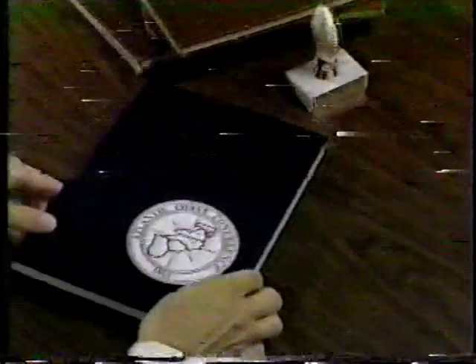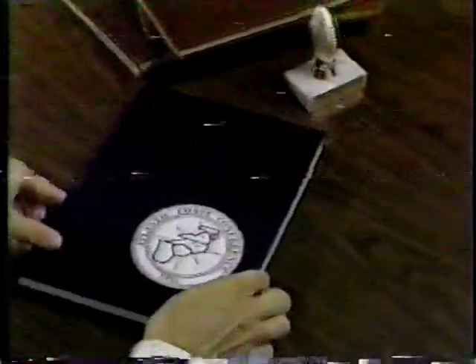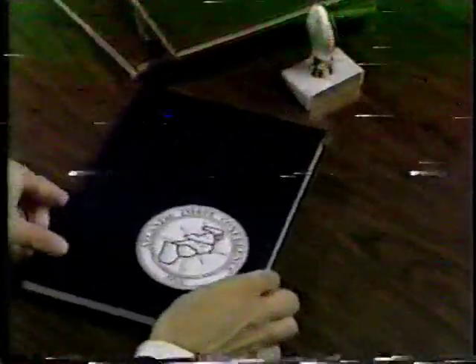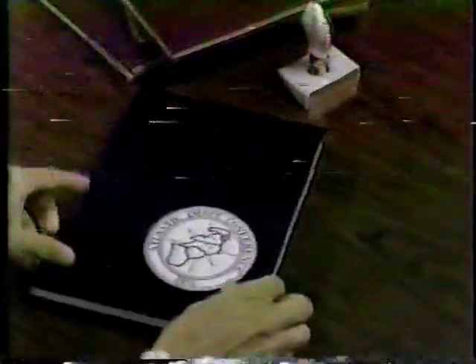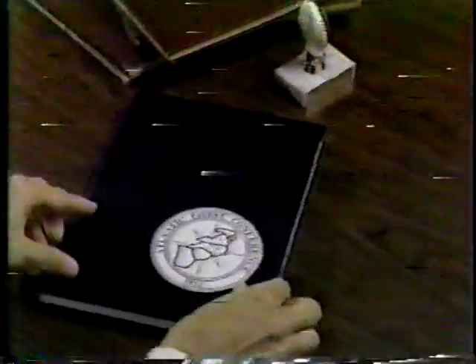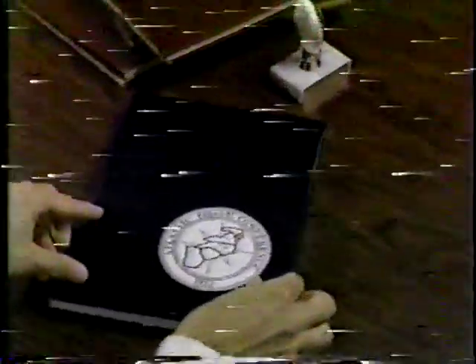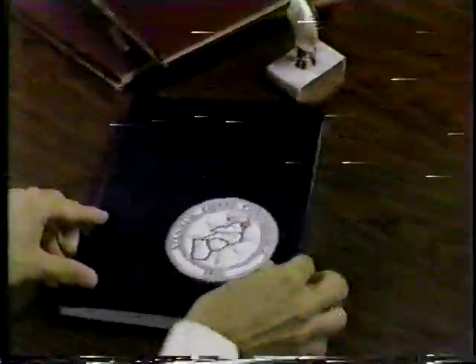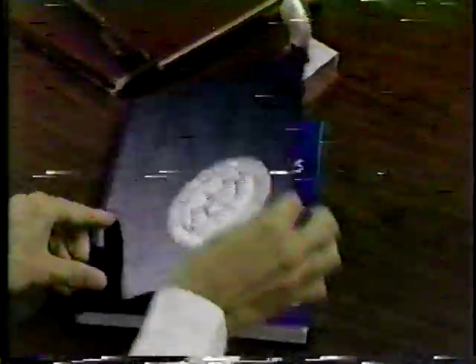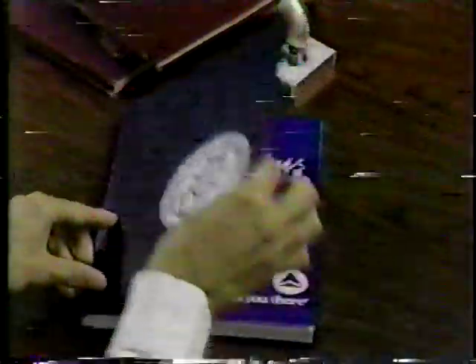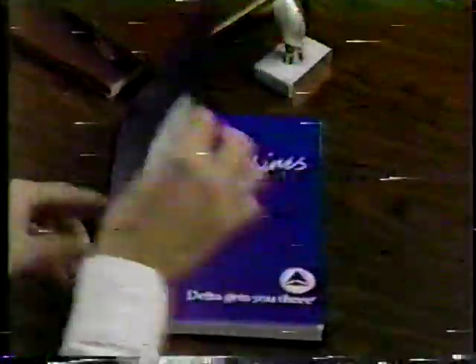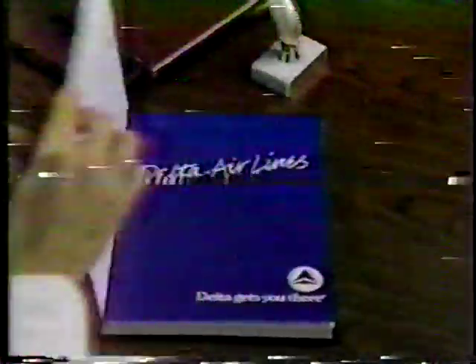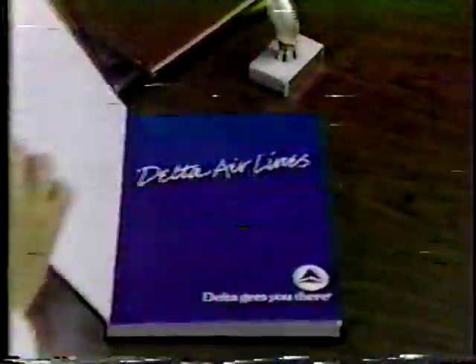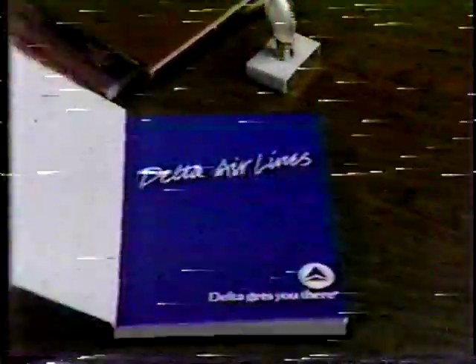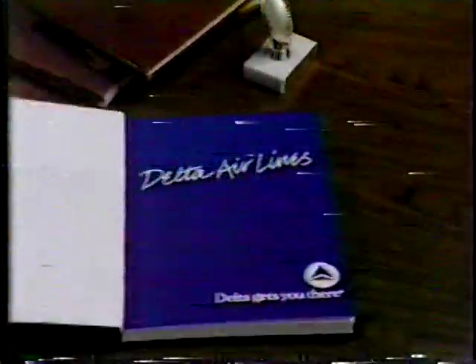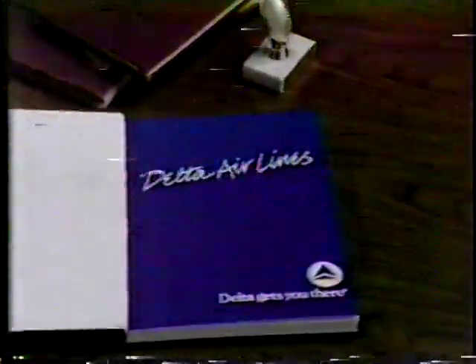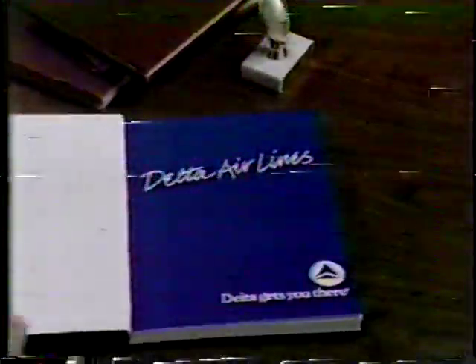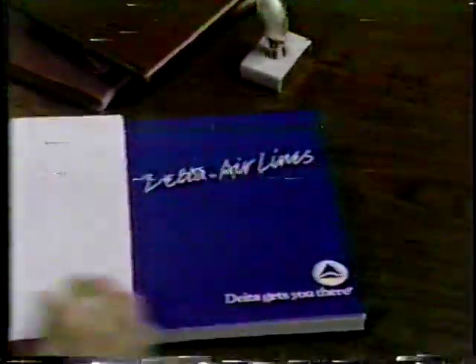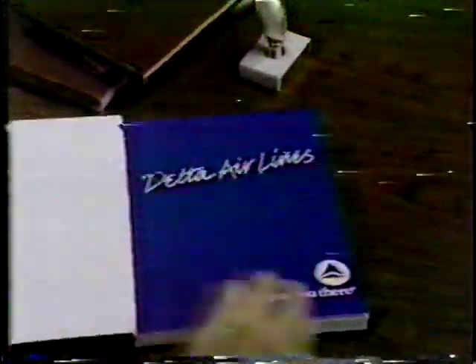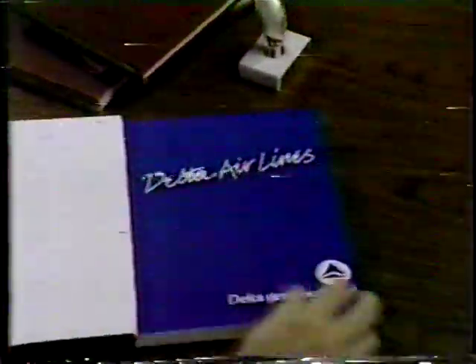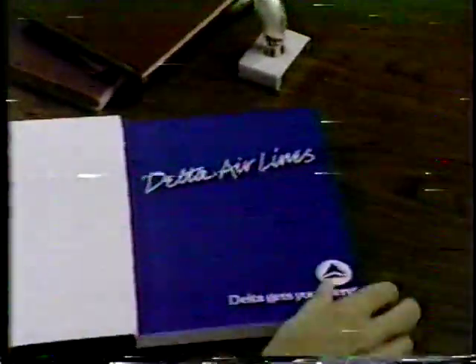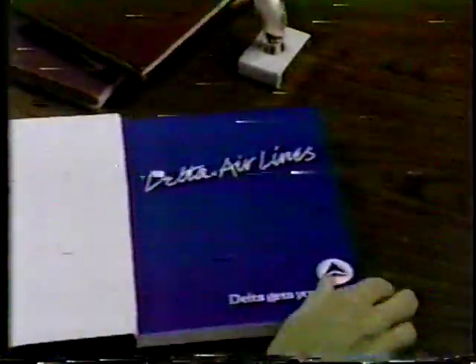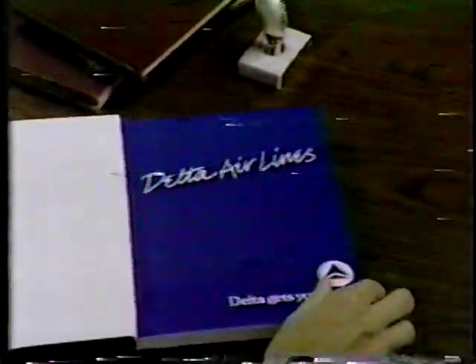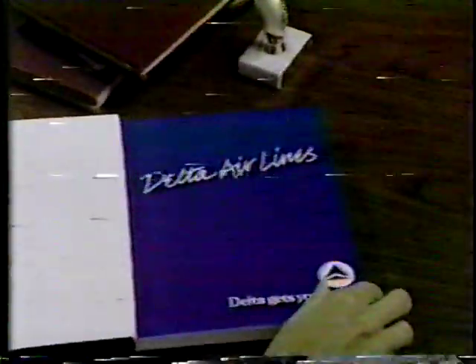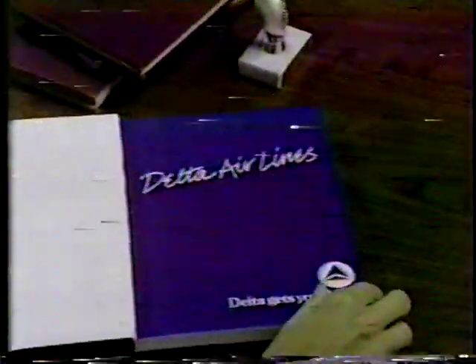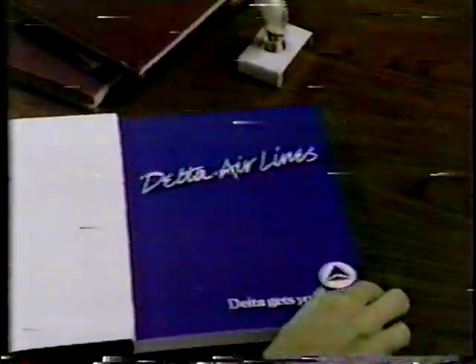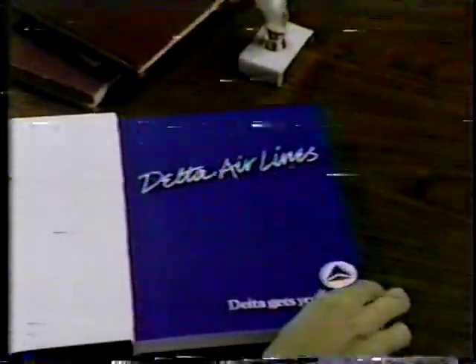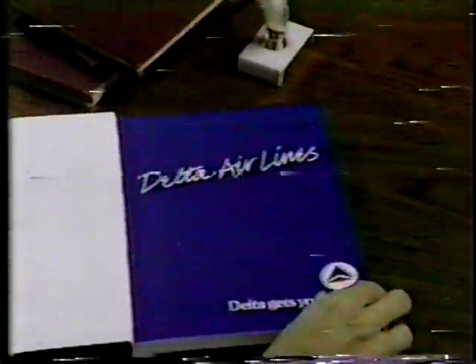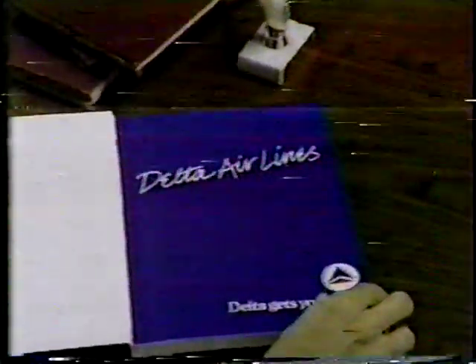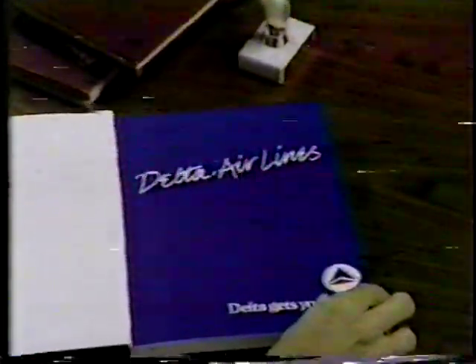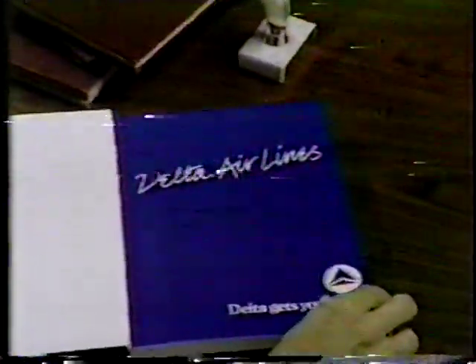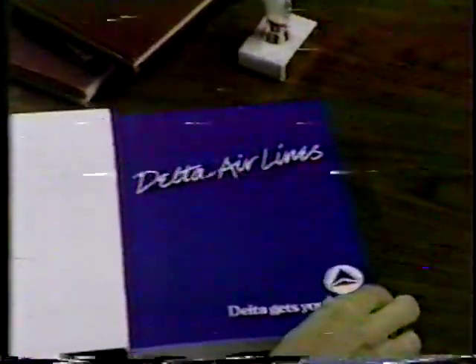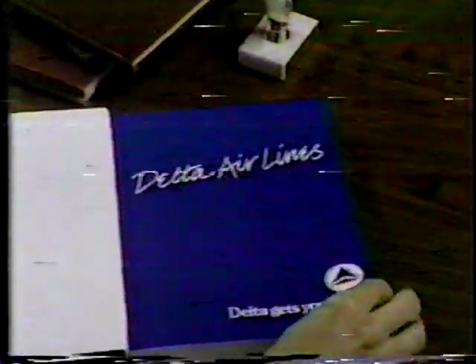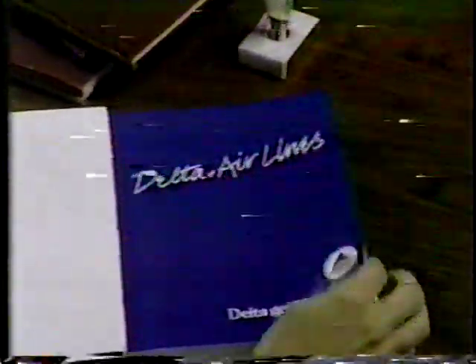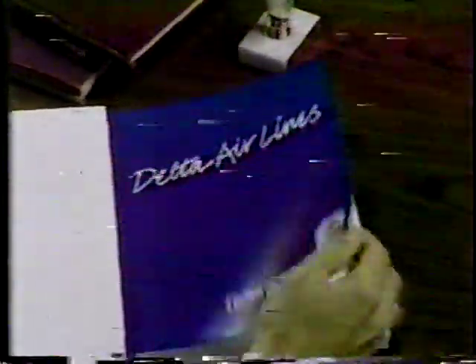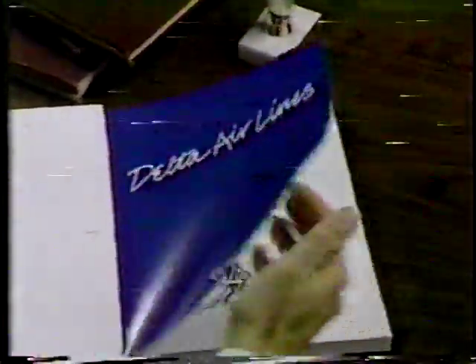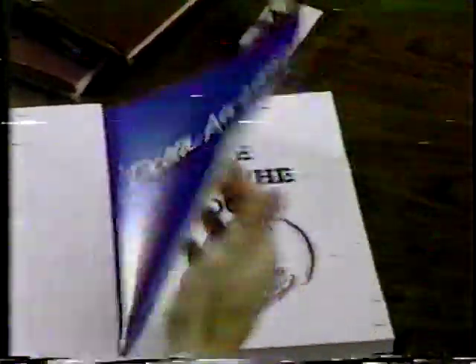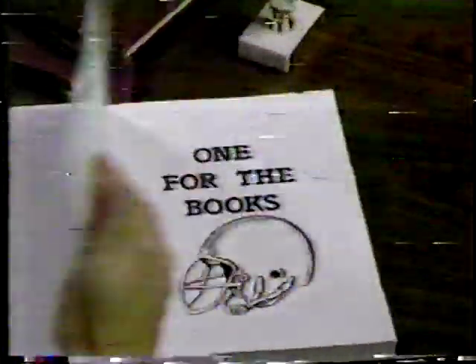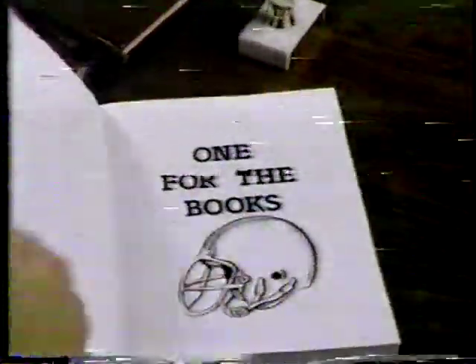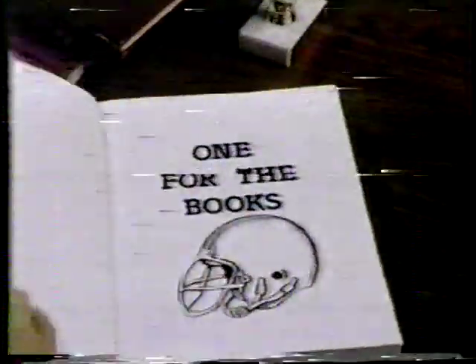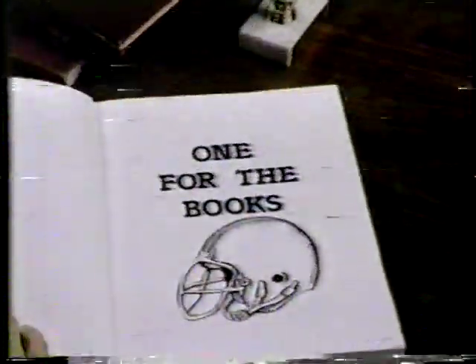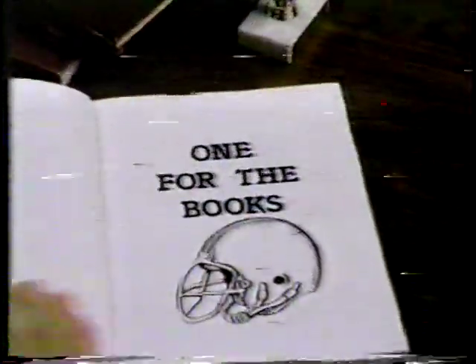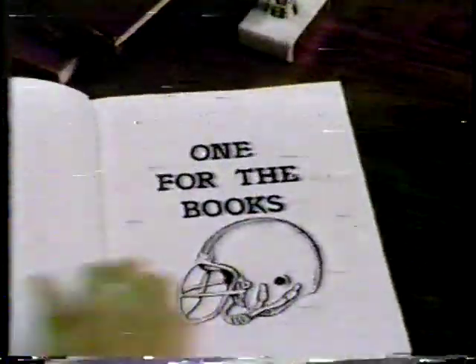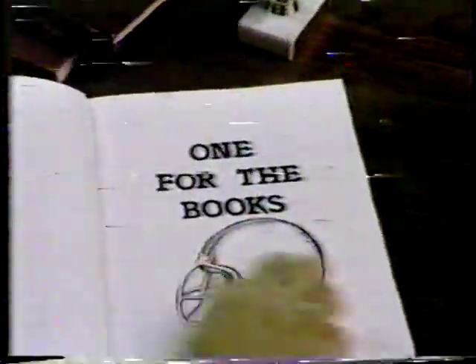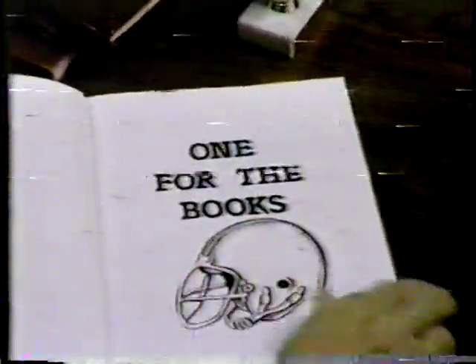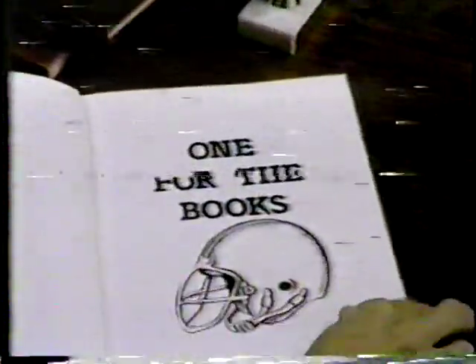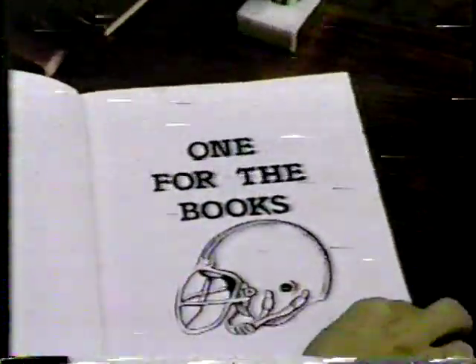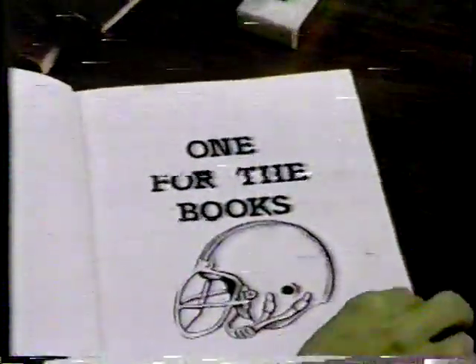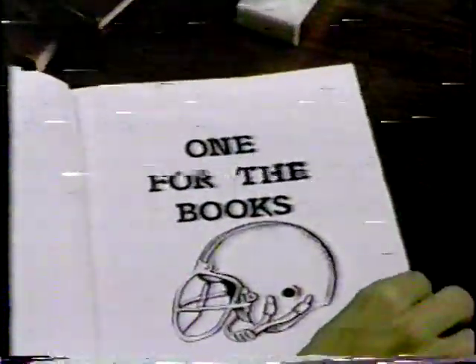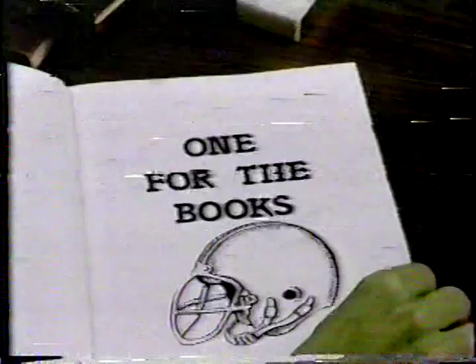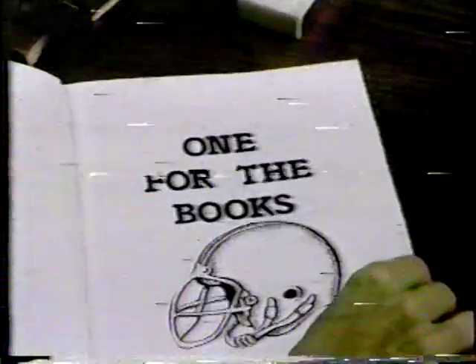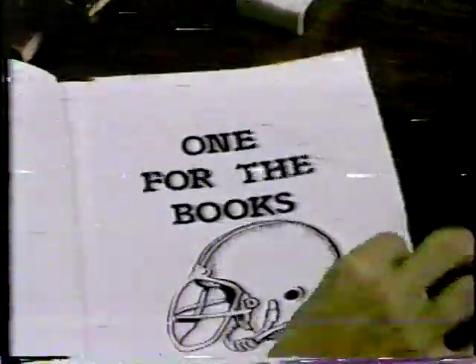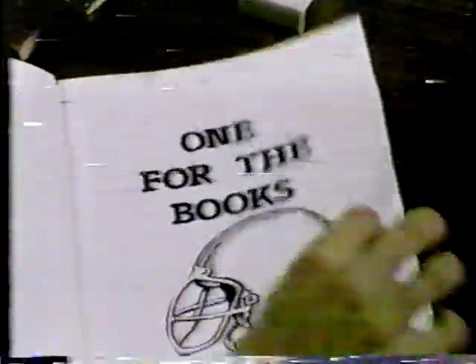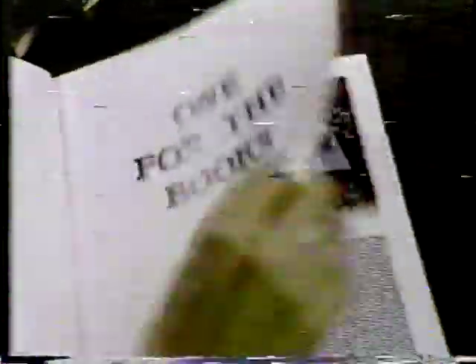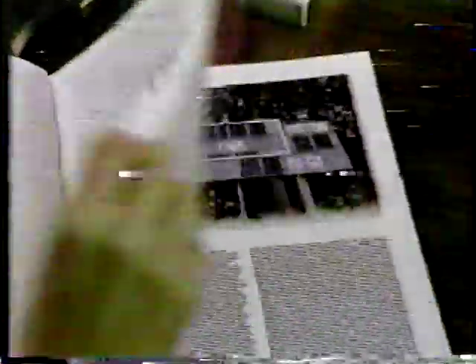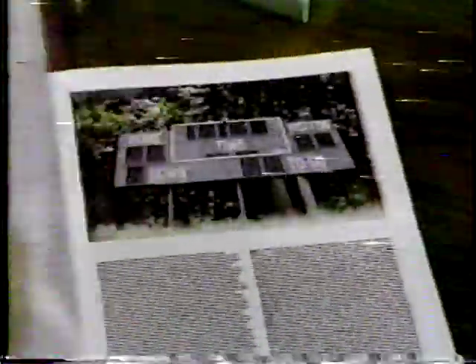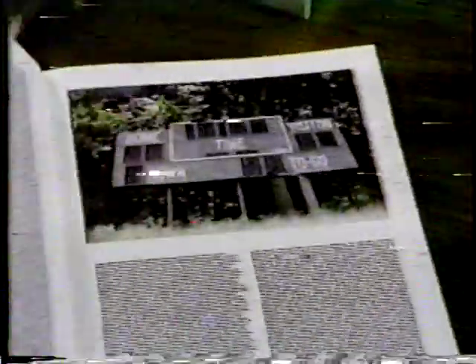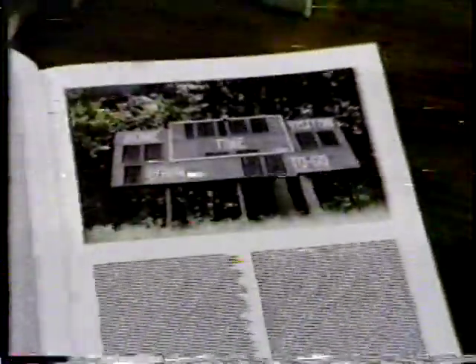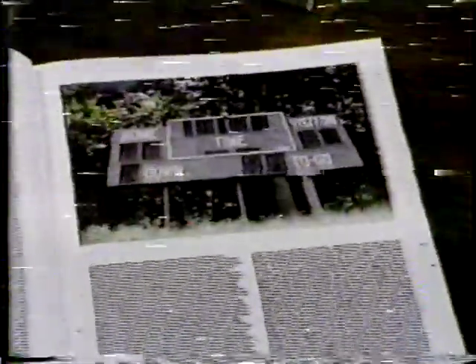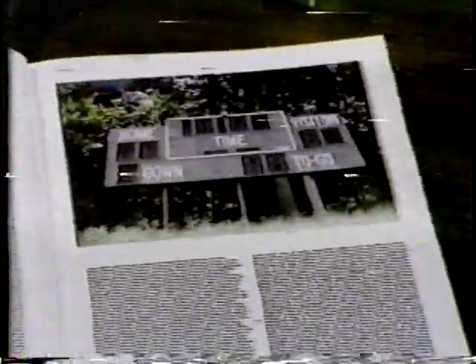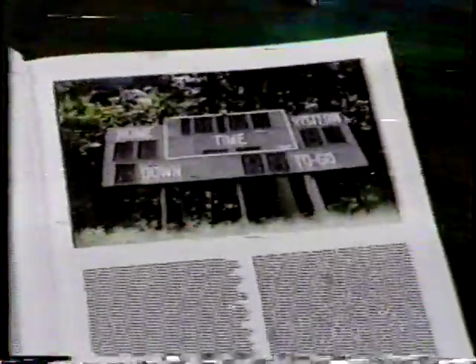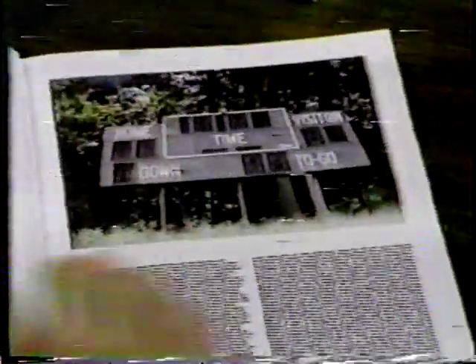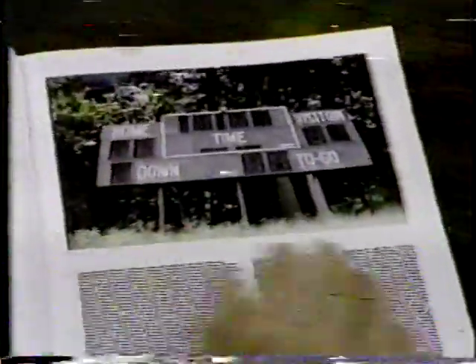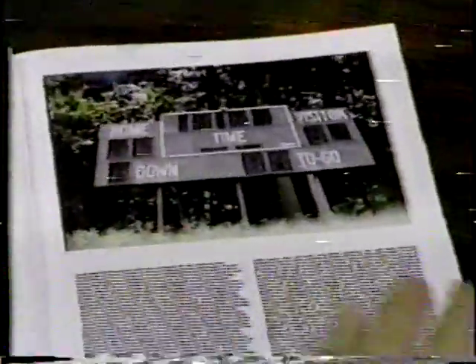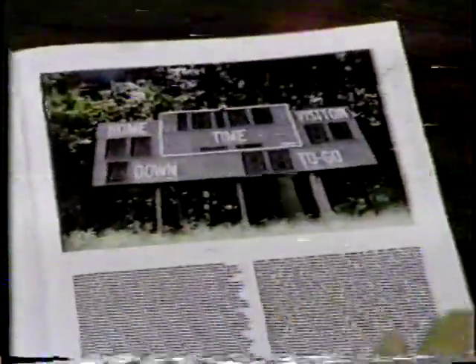The airline of ACC country is proud to bring you another ACC Football One for the Books. Delta gets you there.